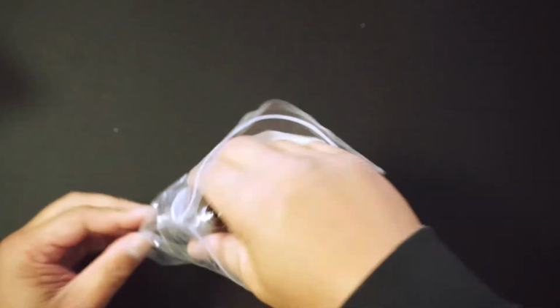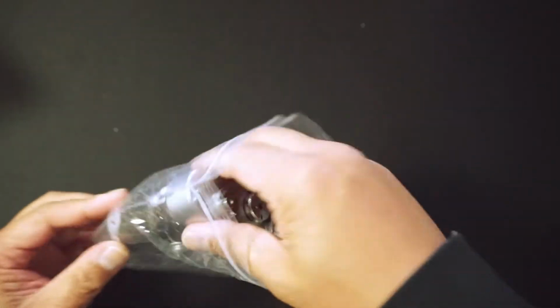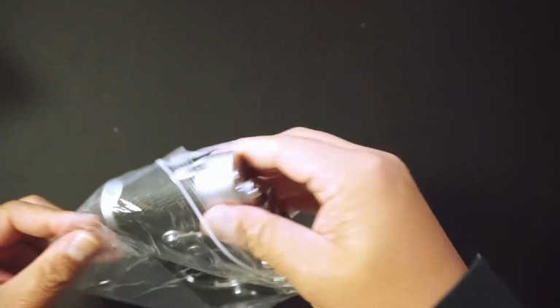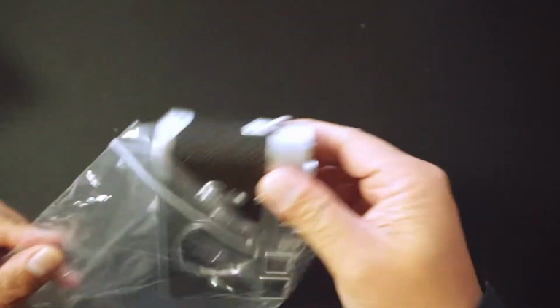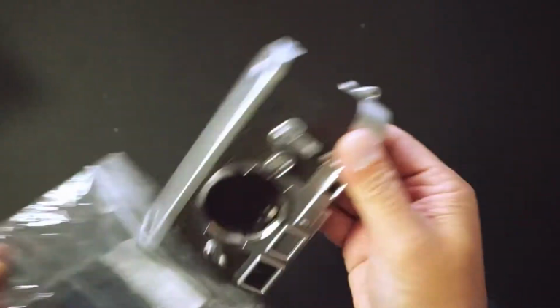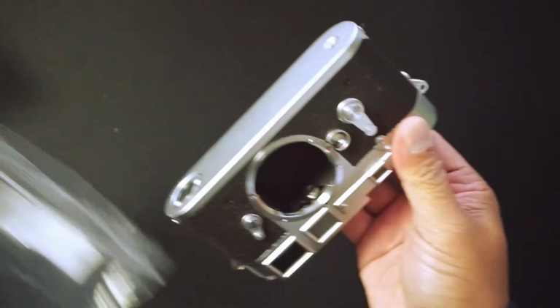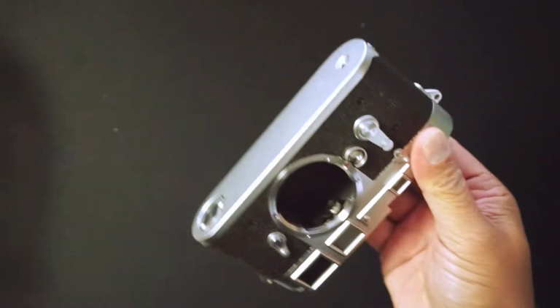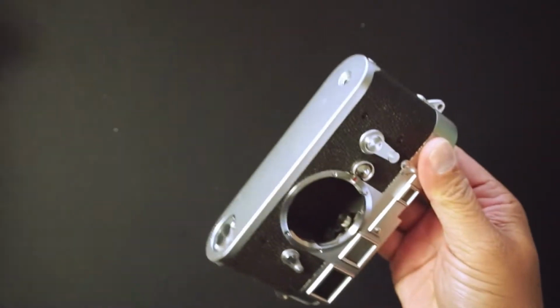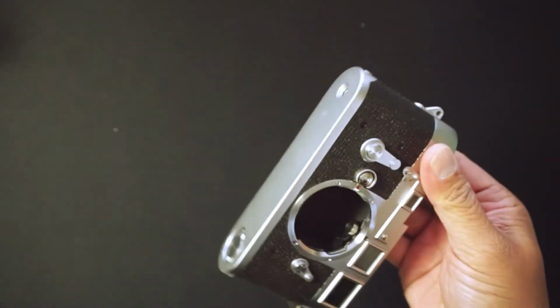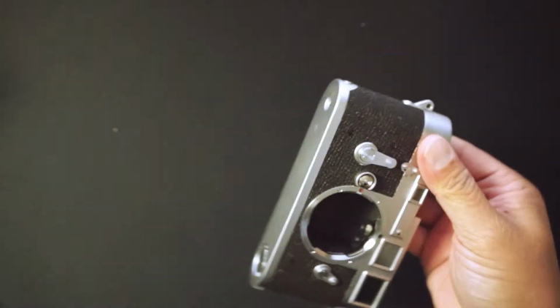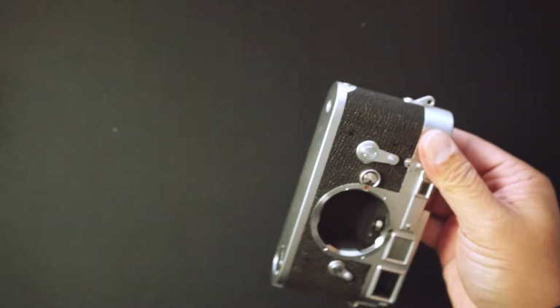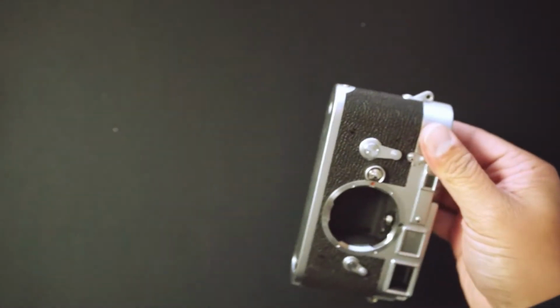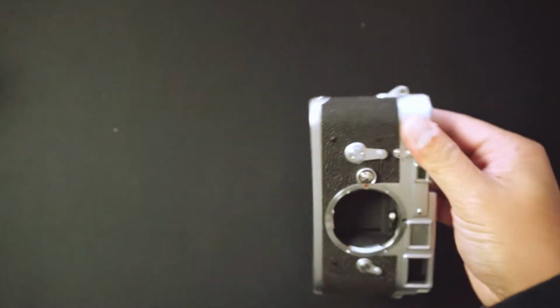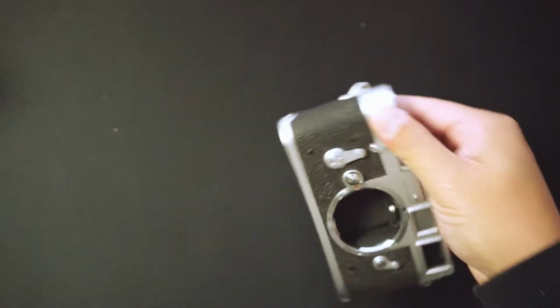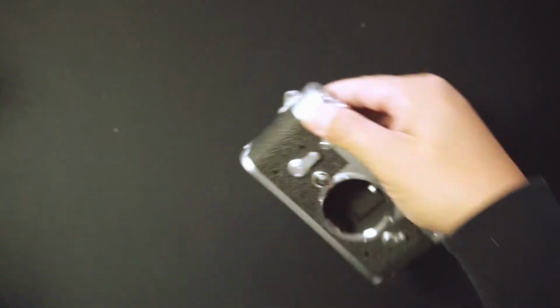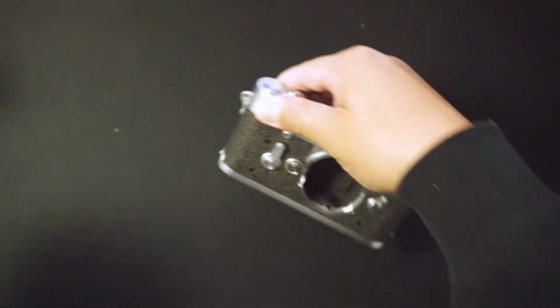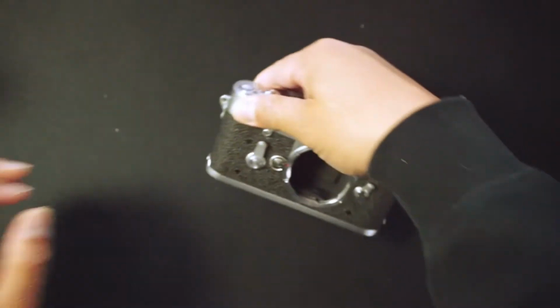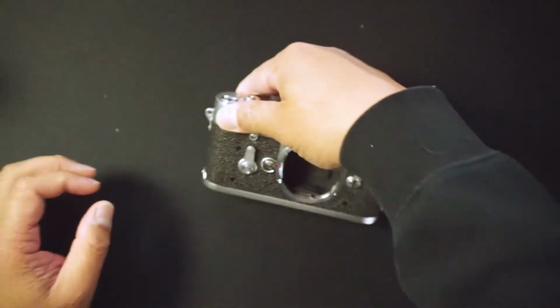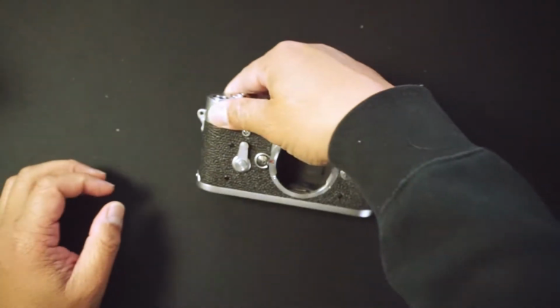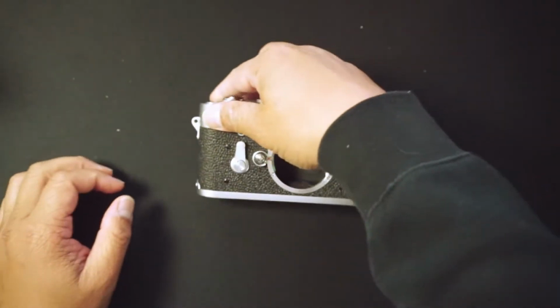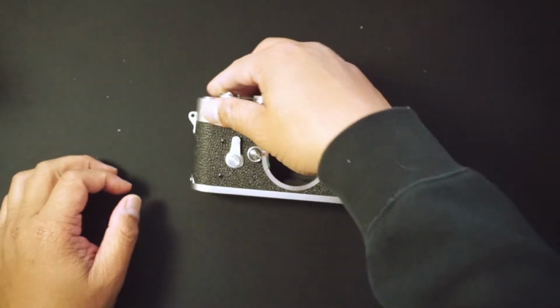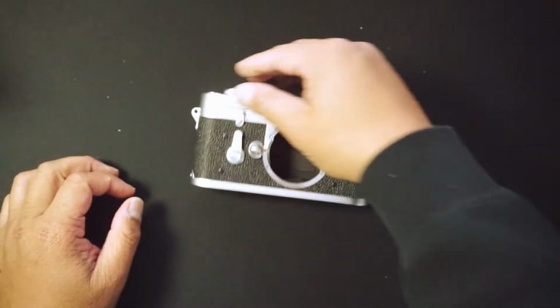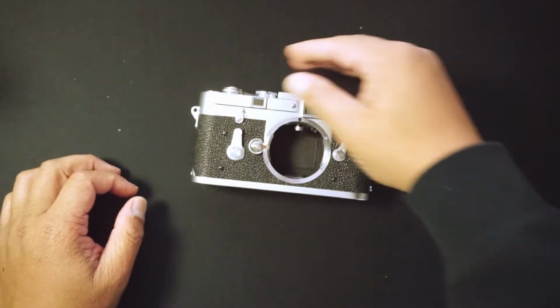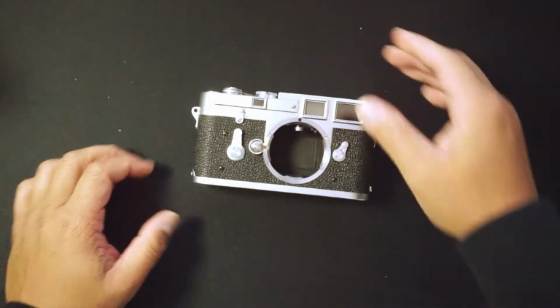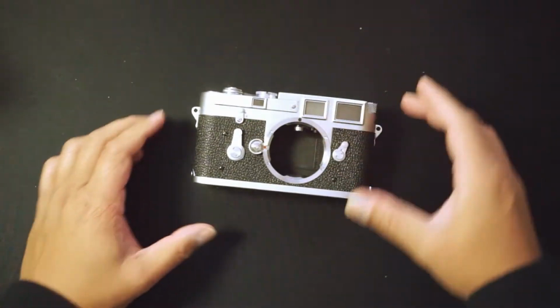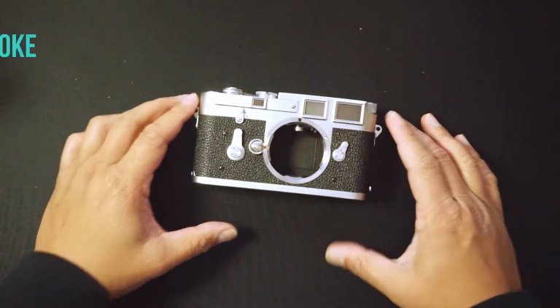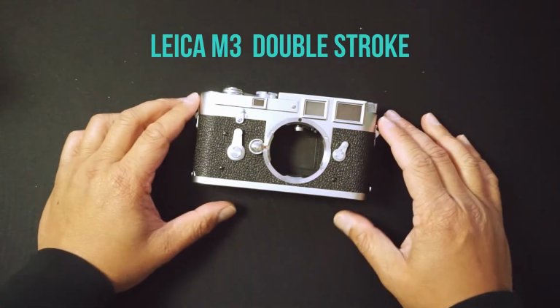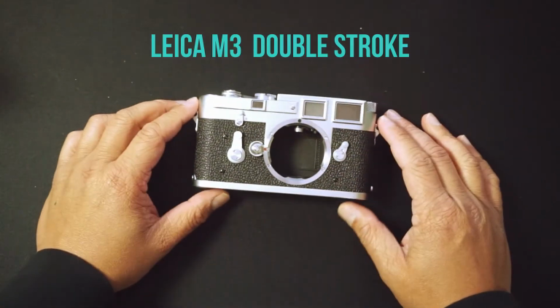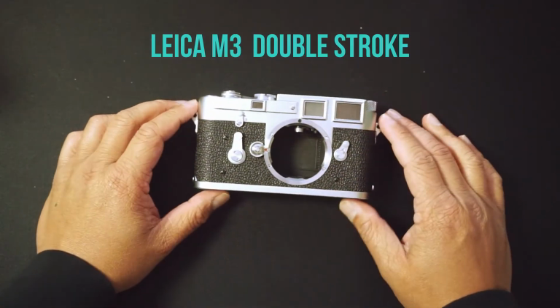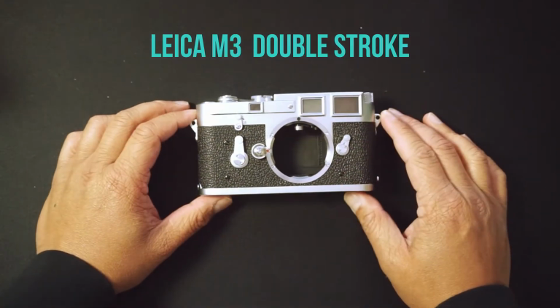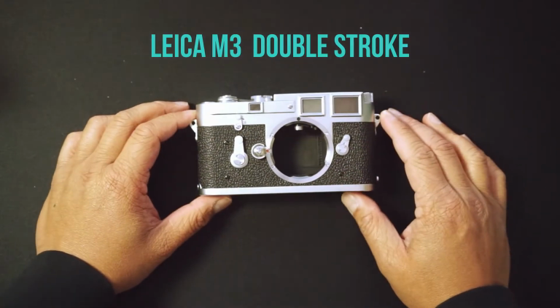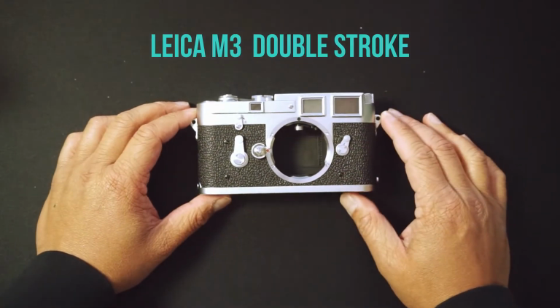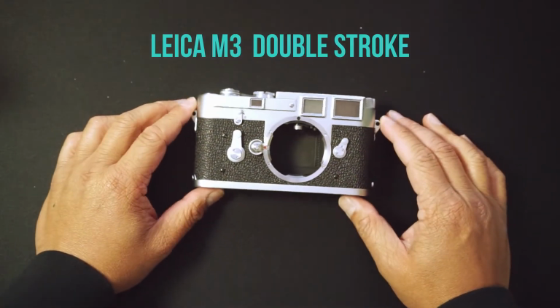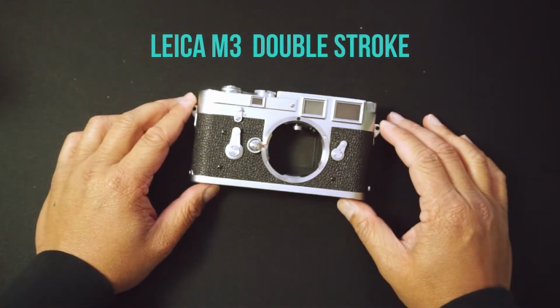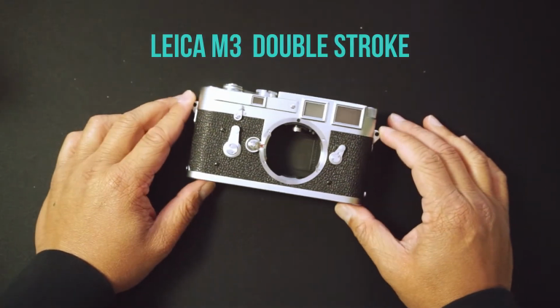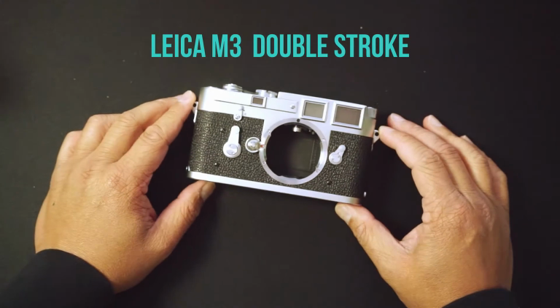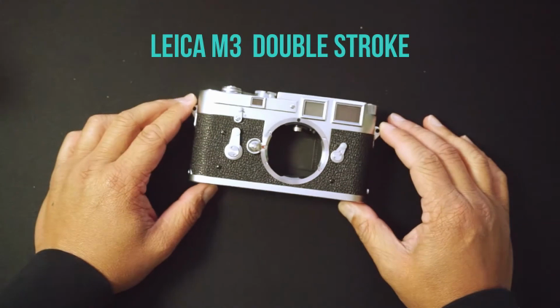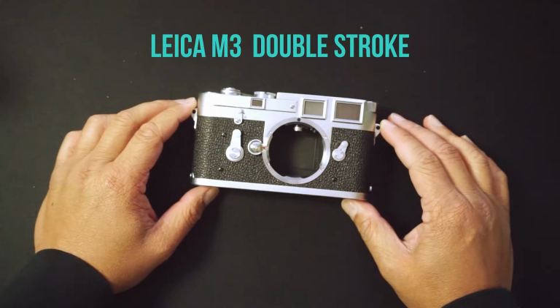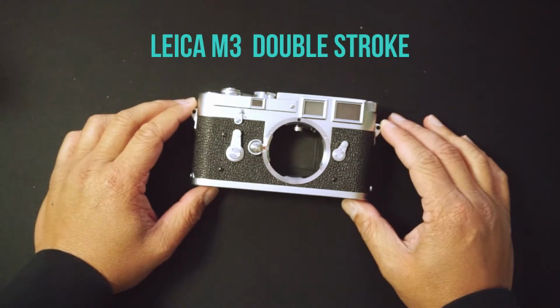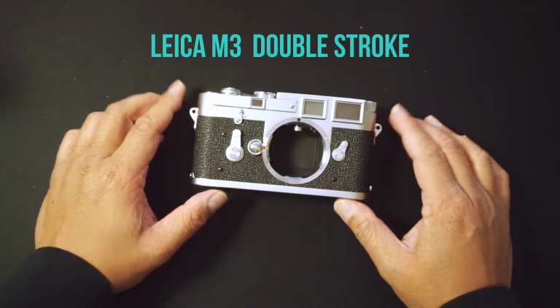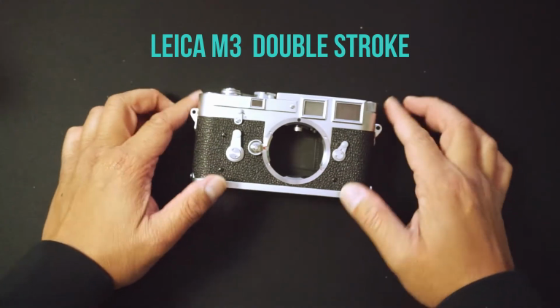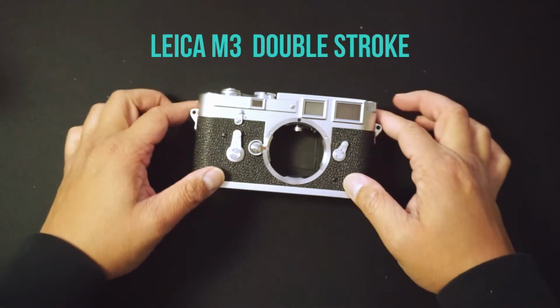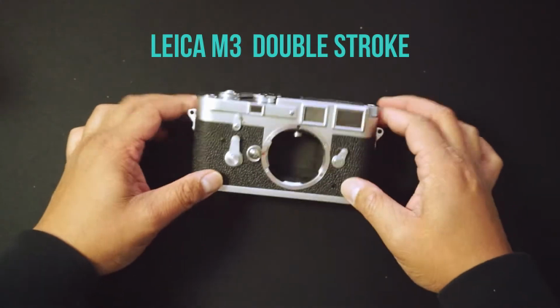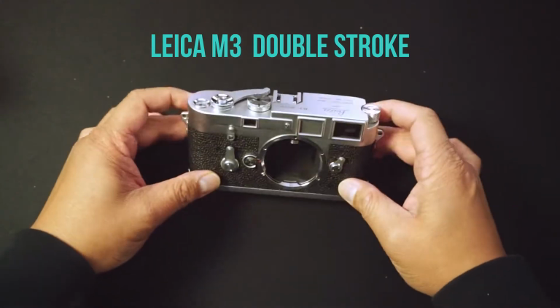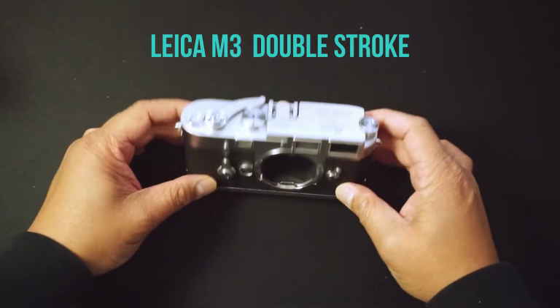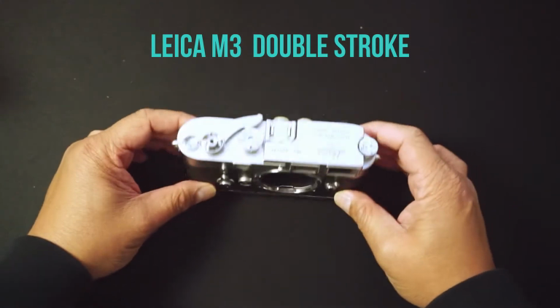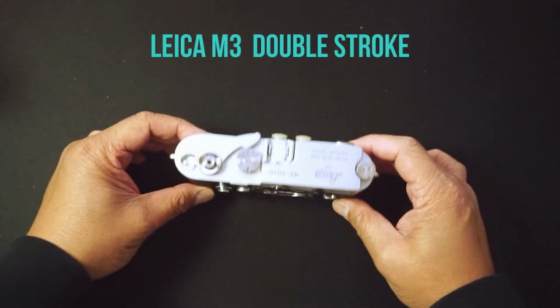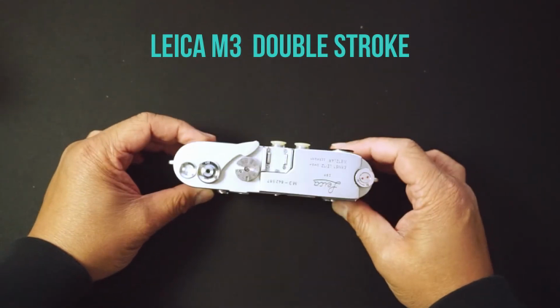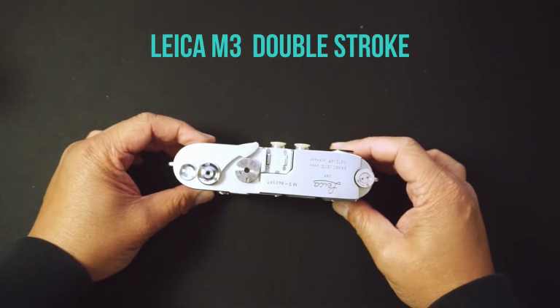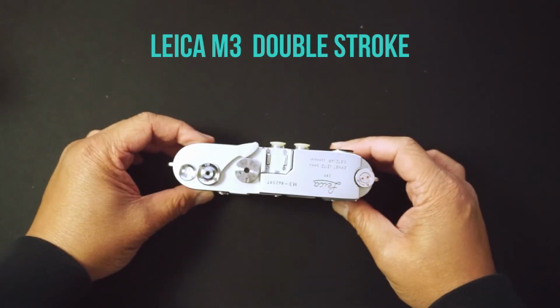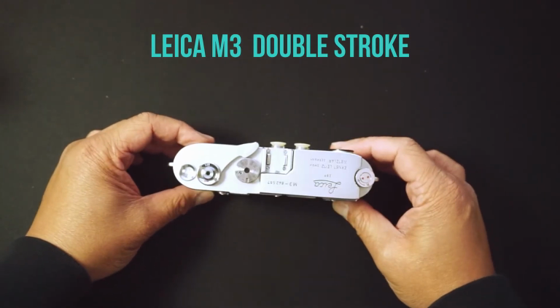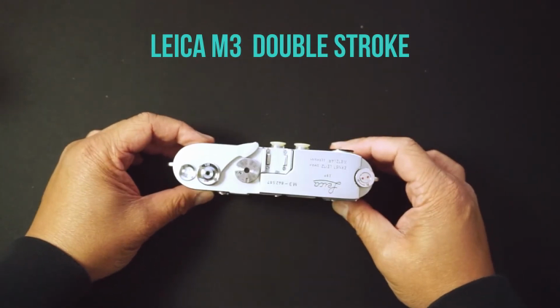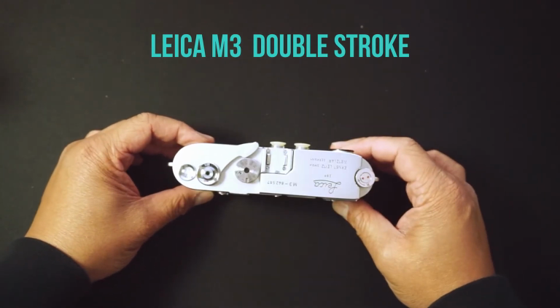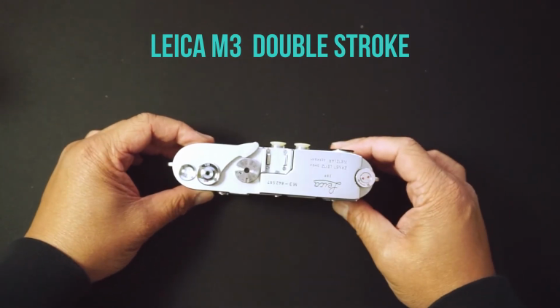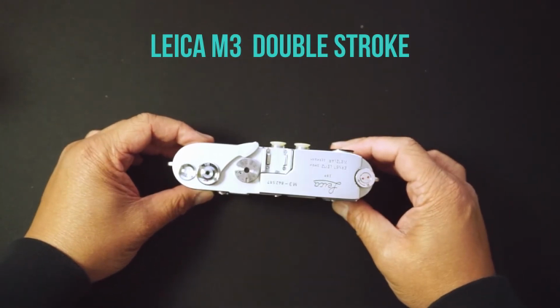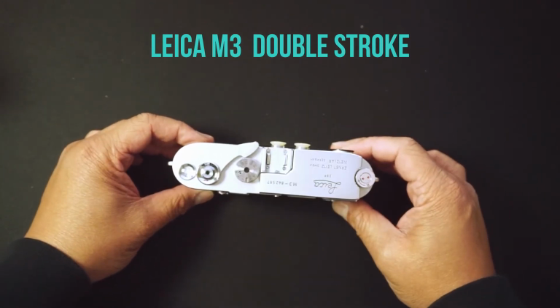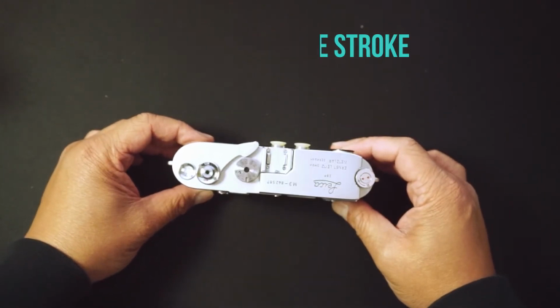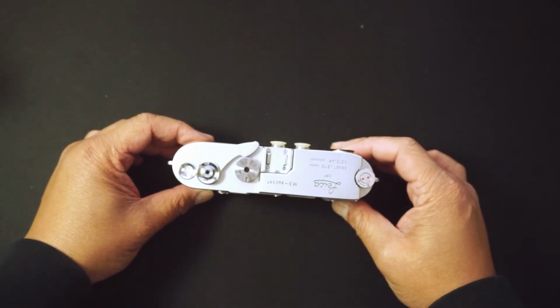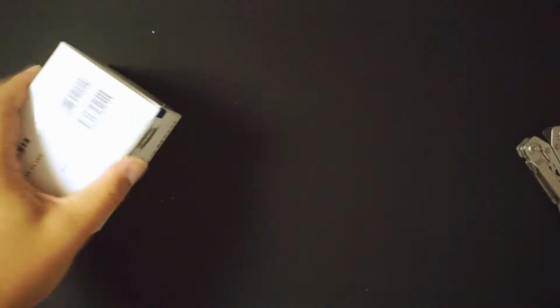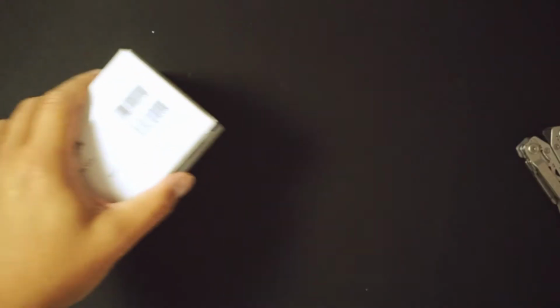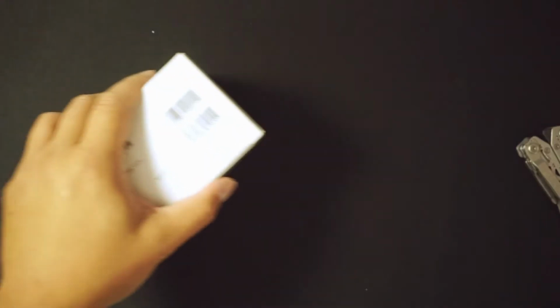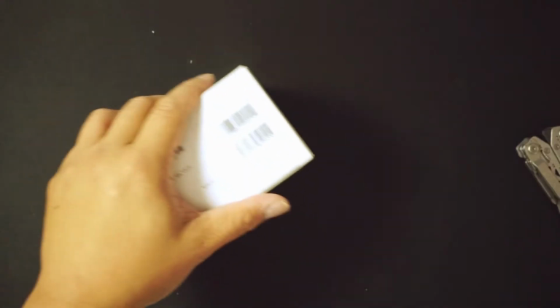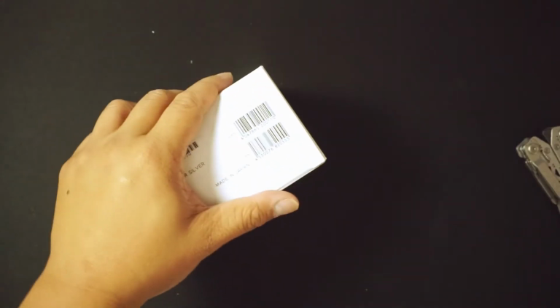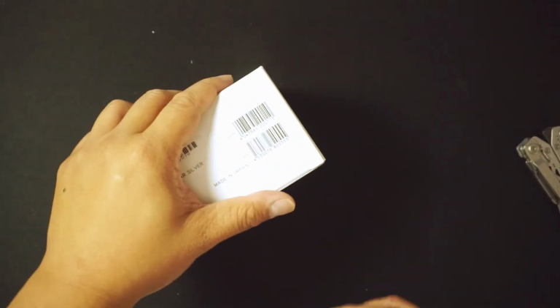I was shocked at the price so I had to jump on it. It was in excellent condition and arrived yesterday — besides this little ding at the top, it was great.